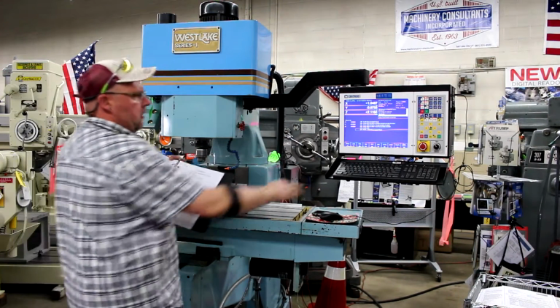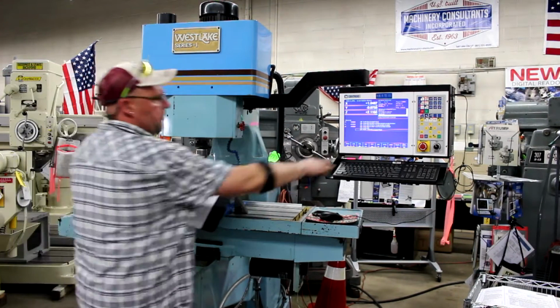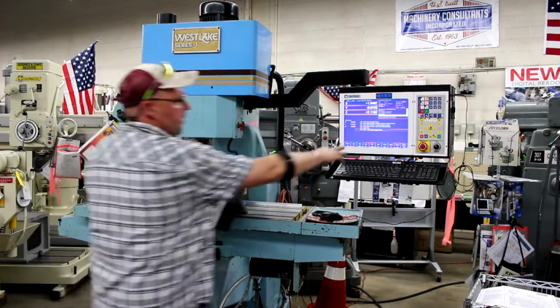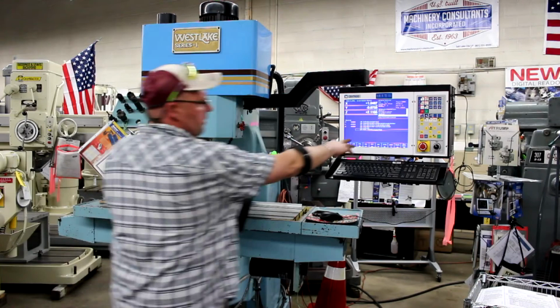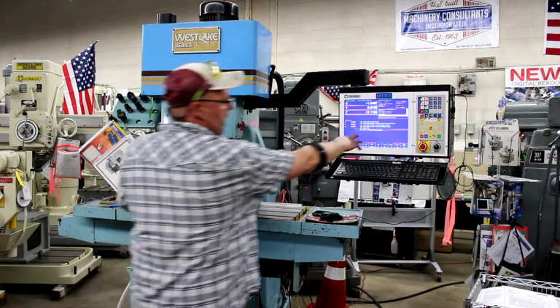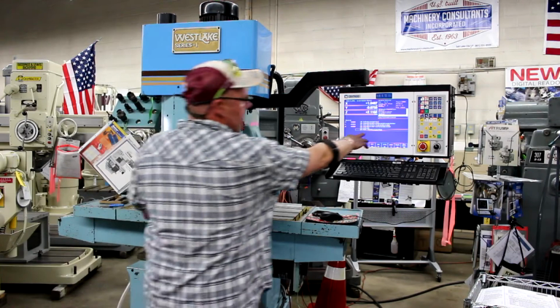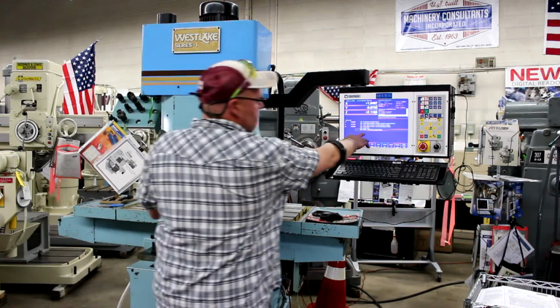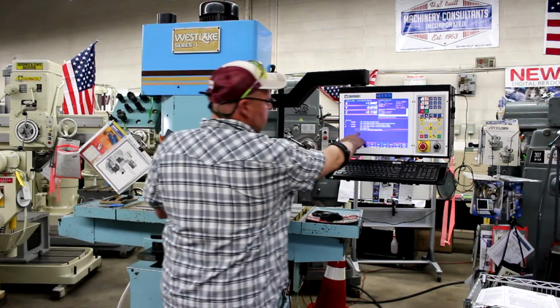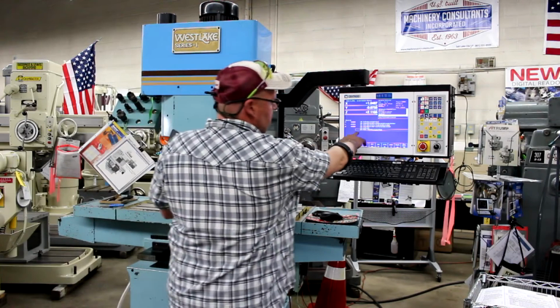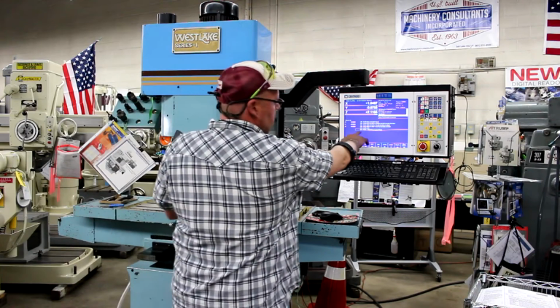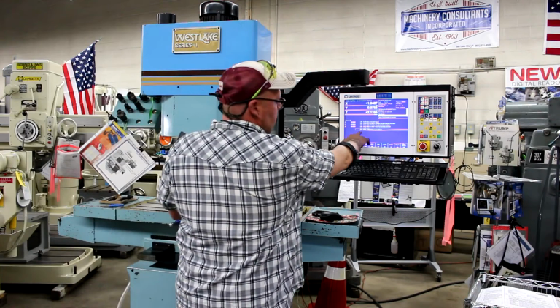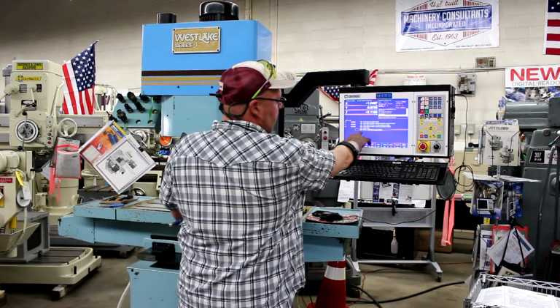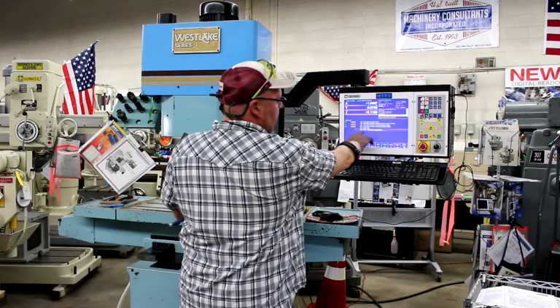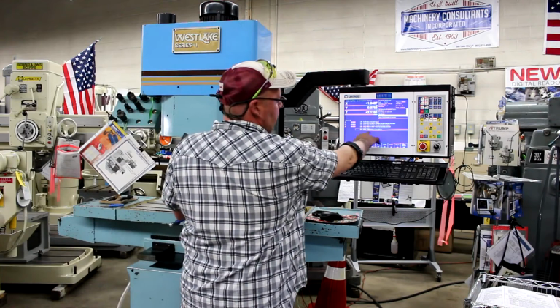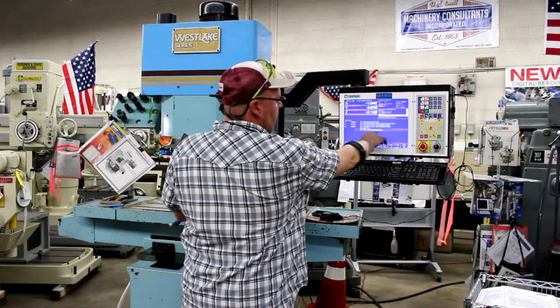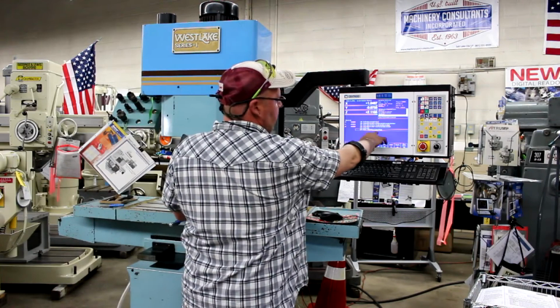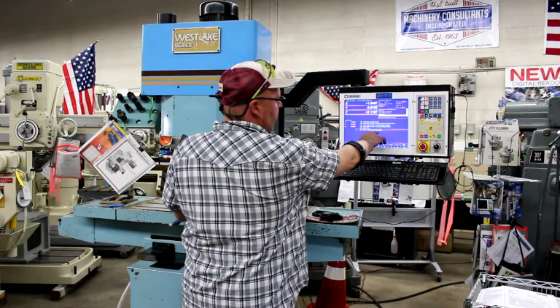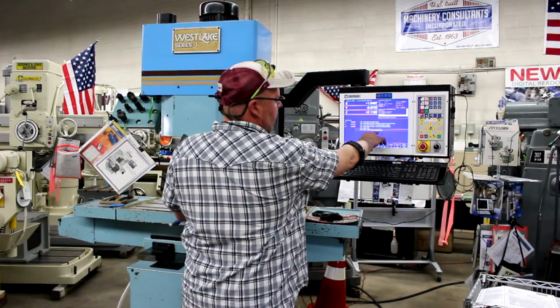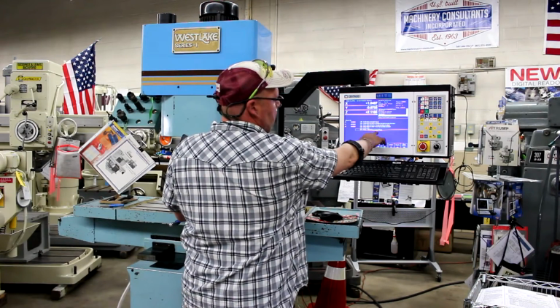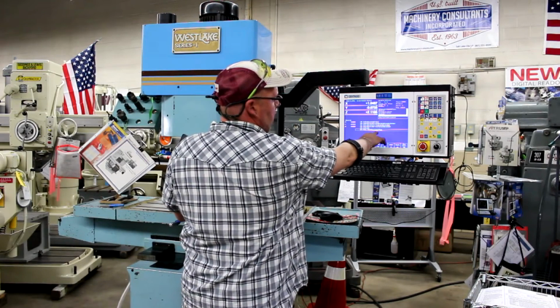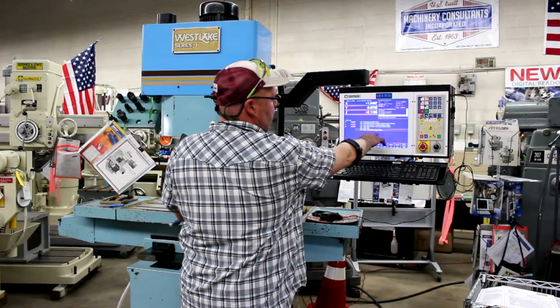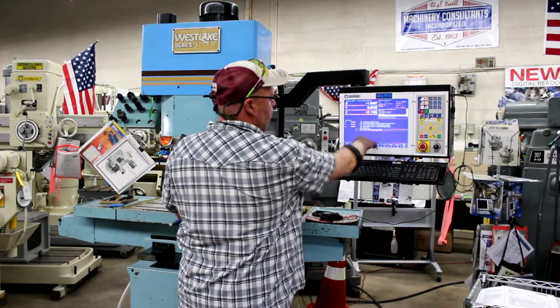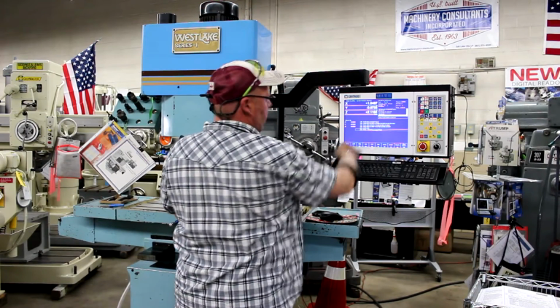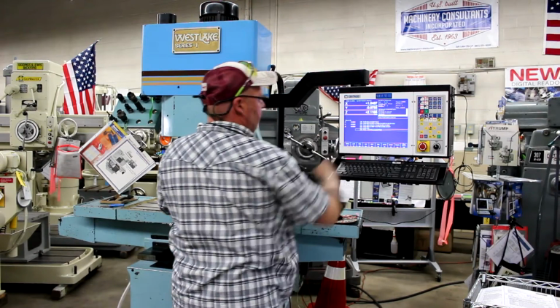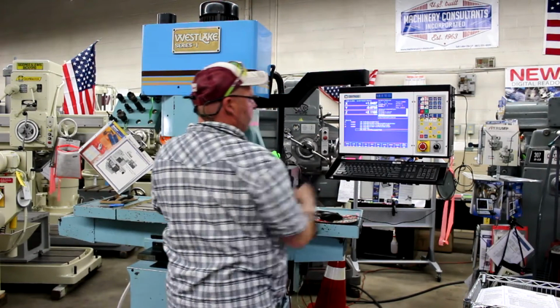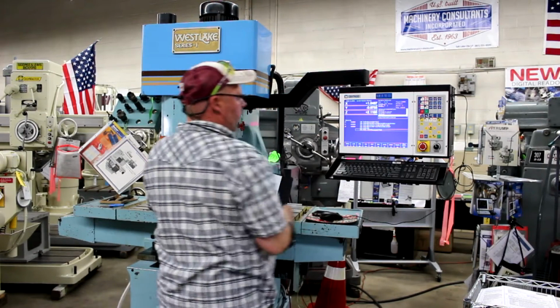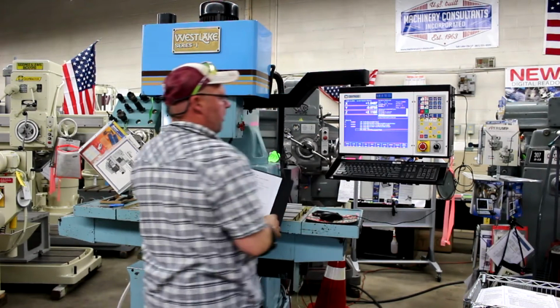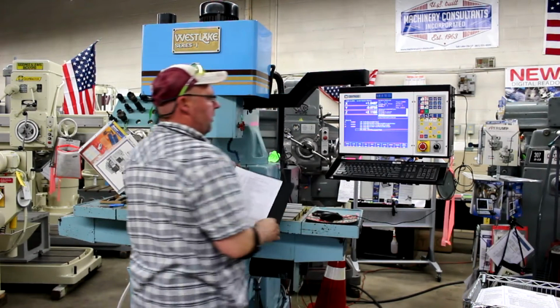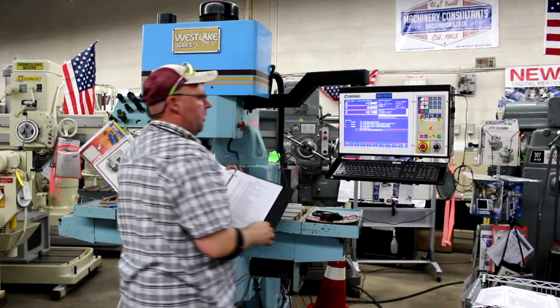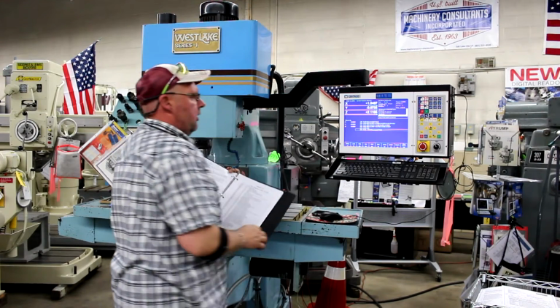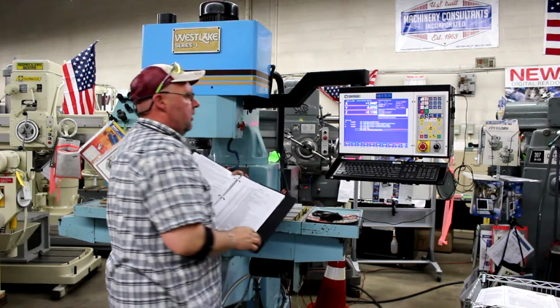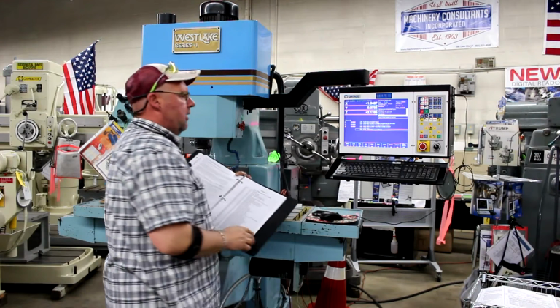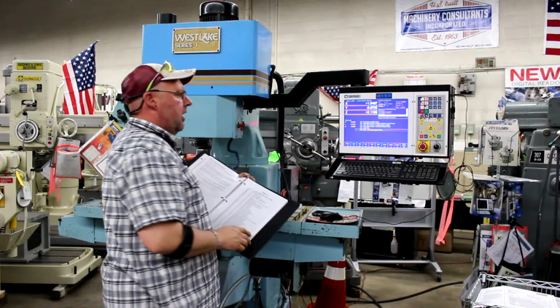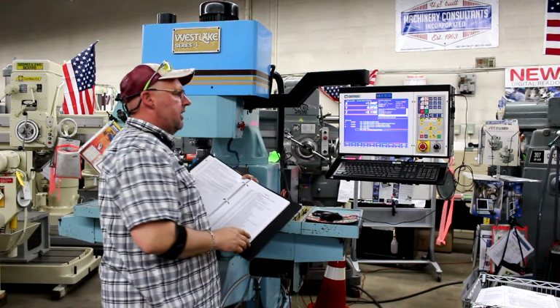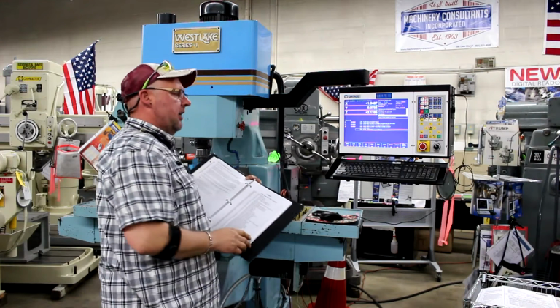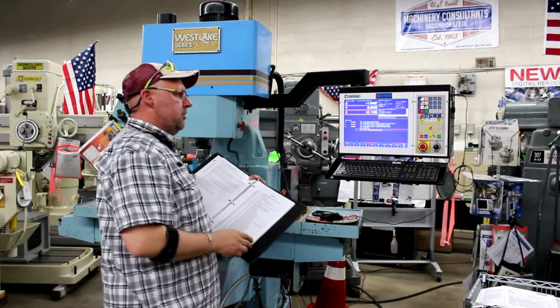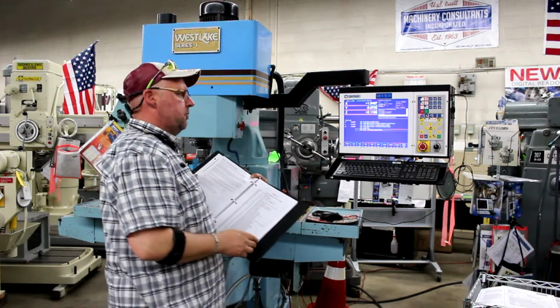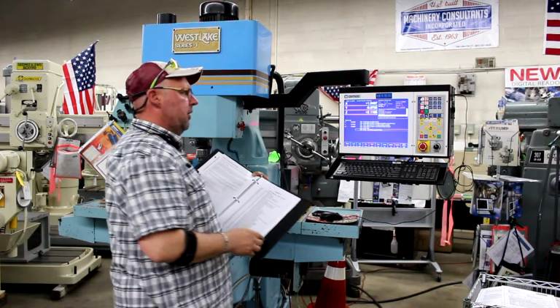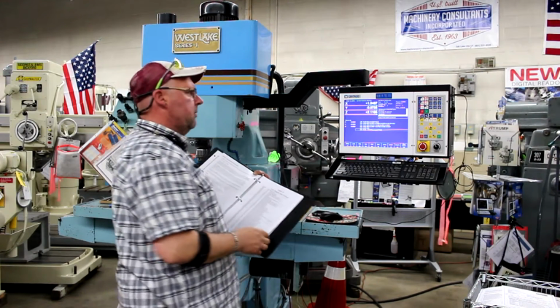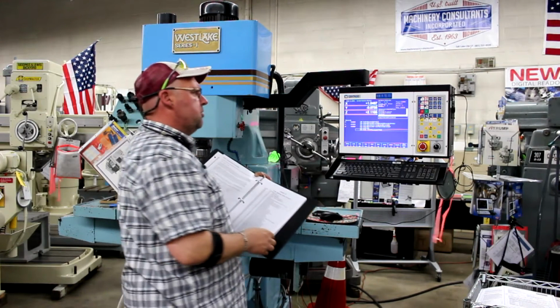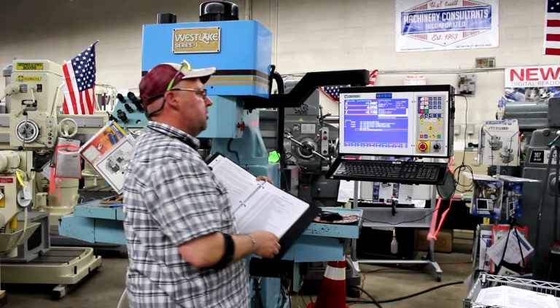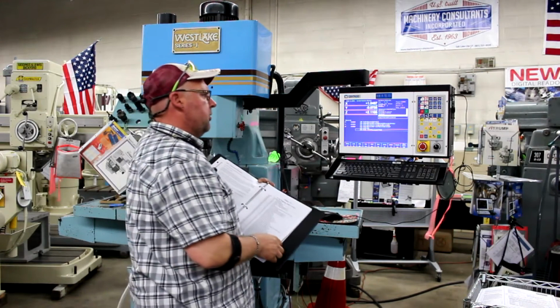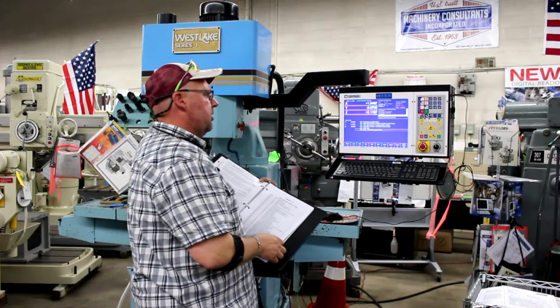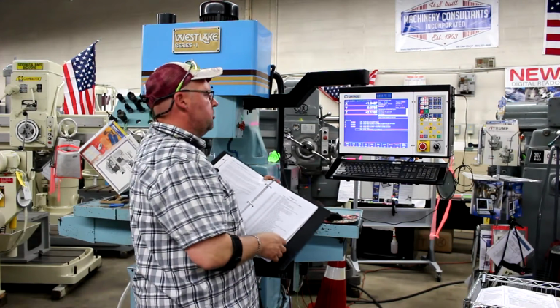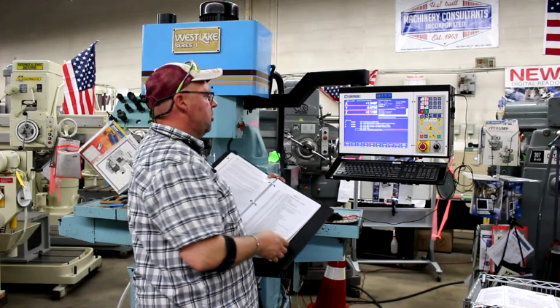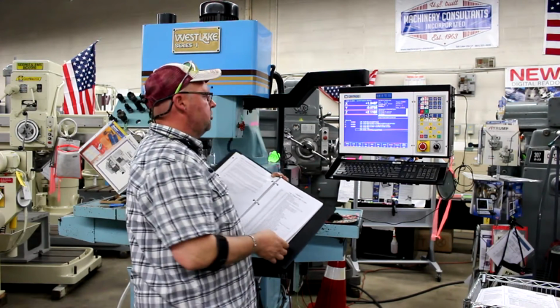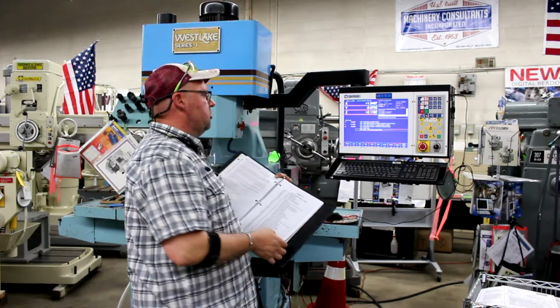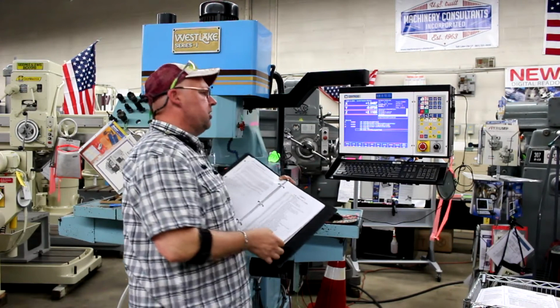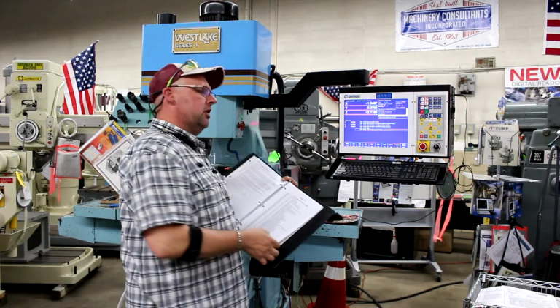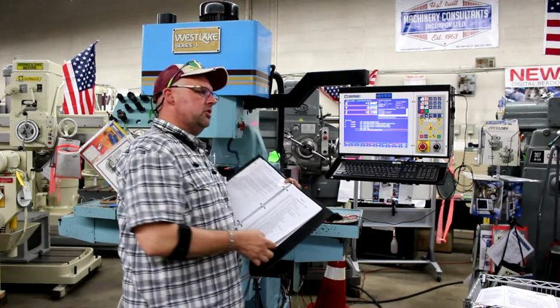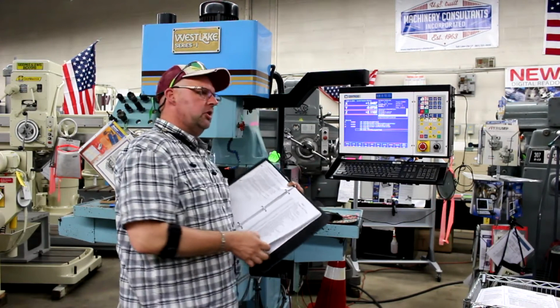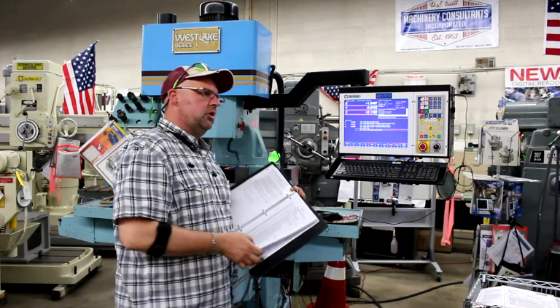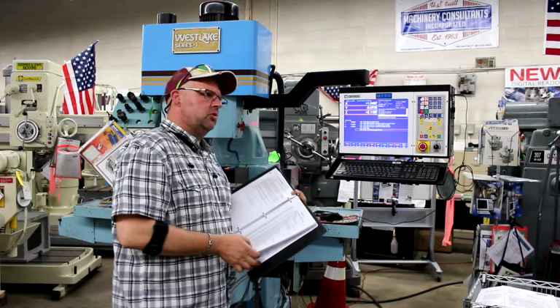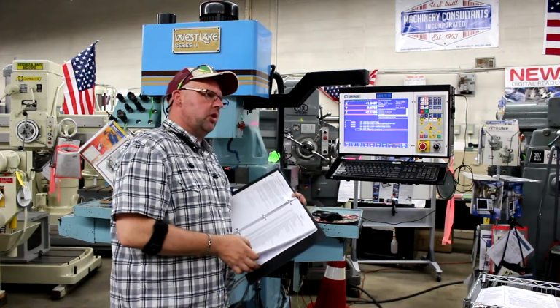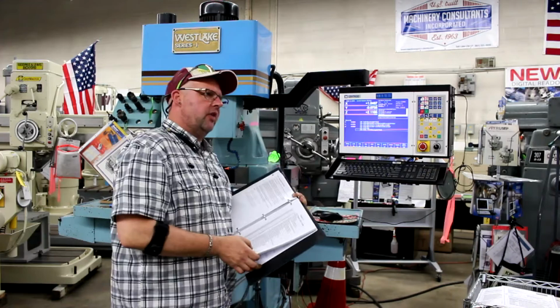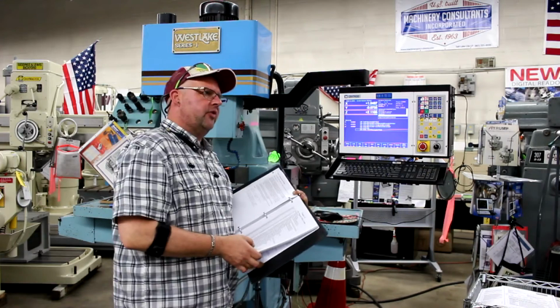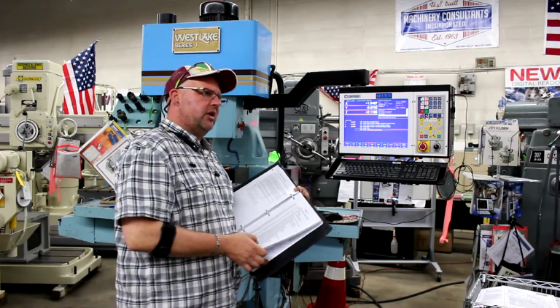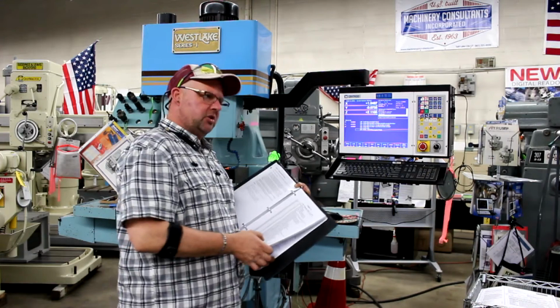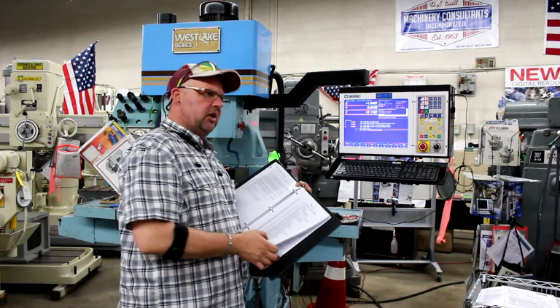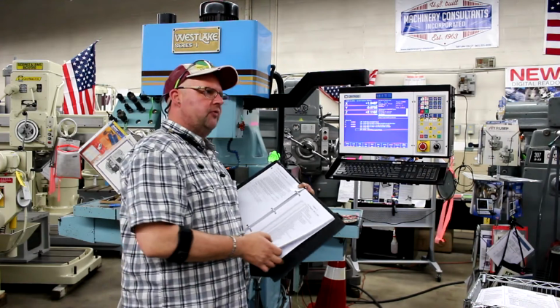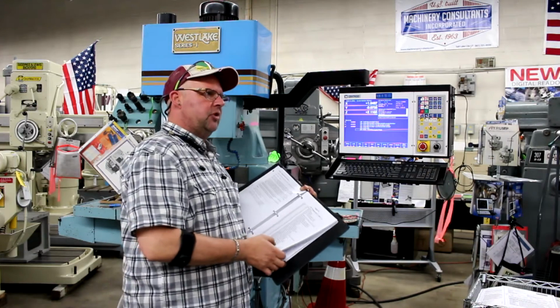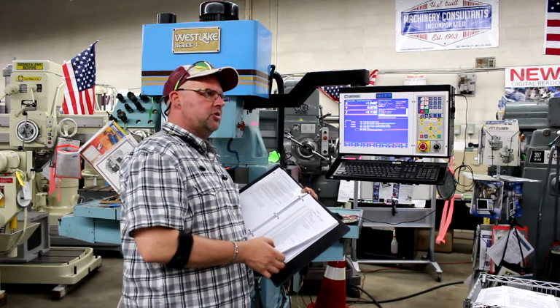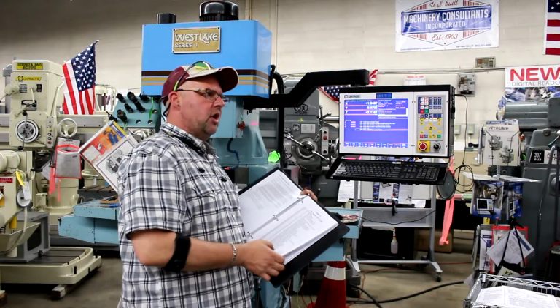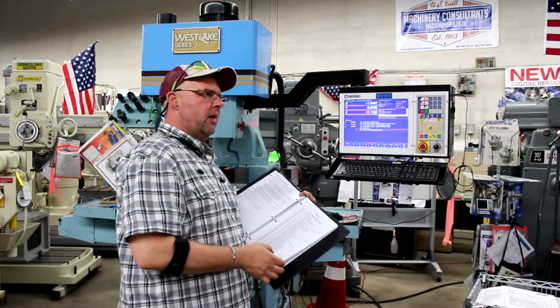Okay, program's done — line 144. Again, this is Bill of Machinery Consultants in Salt Lake City, Utah. Thanks again for your time. Have a great day.